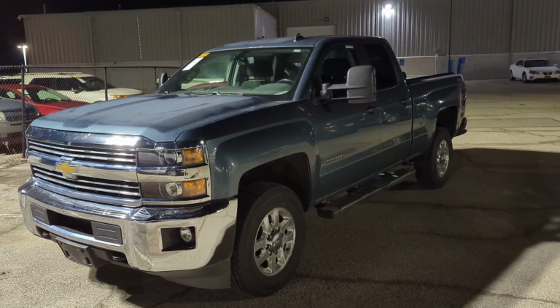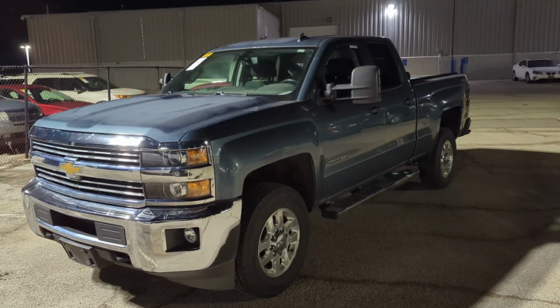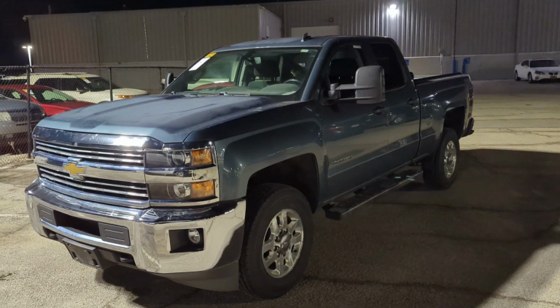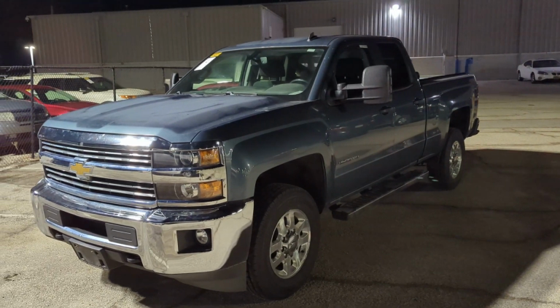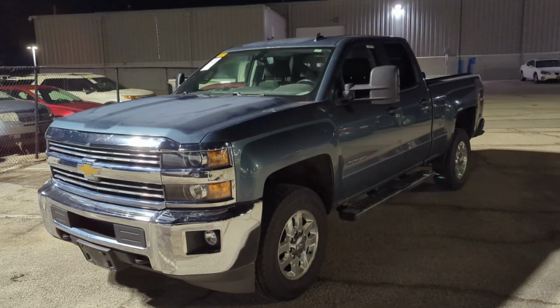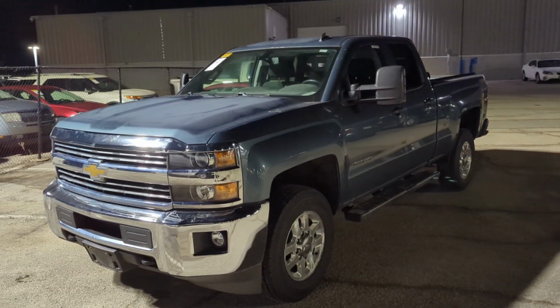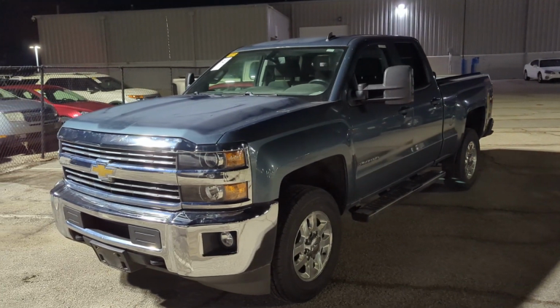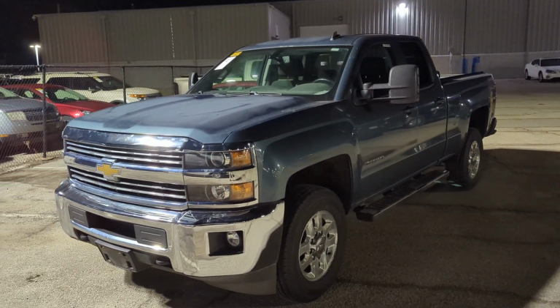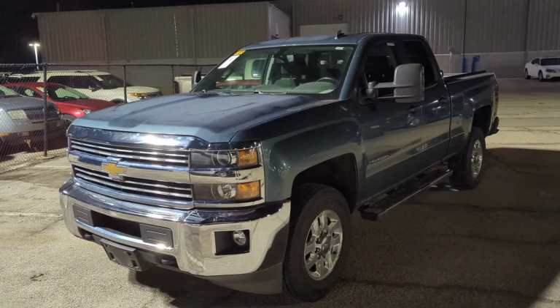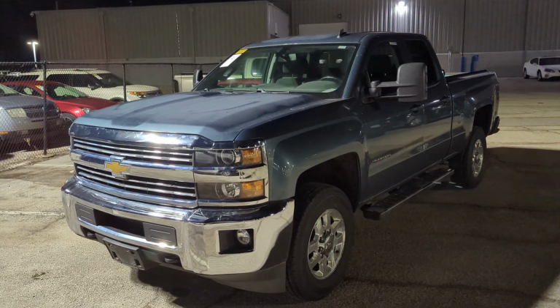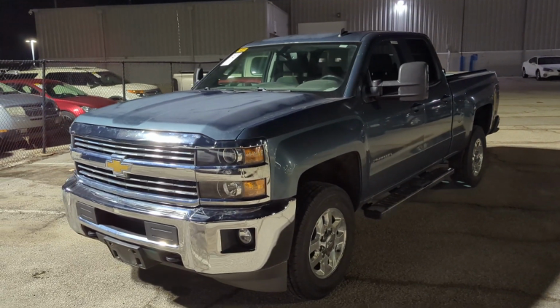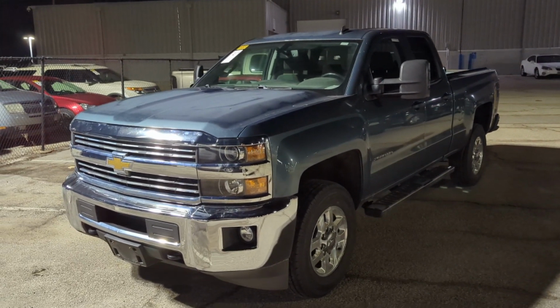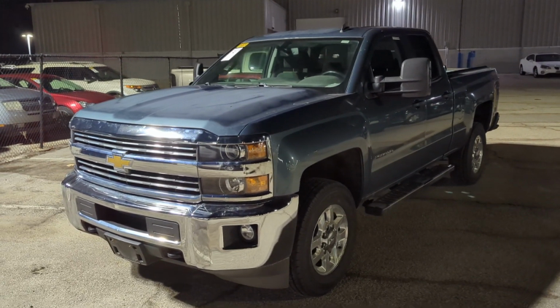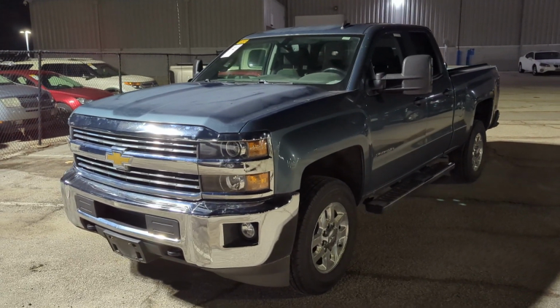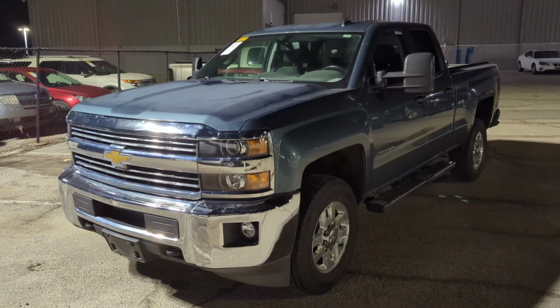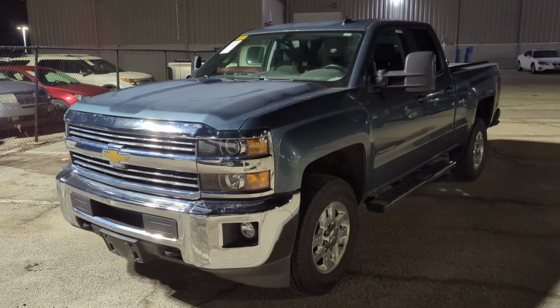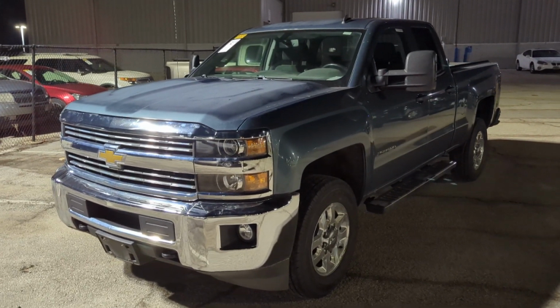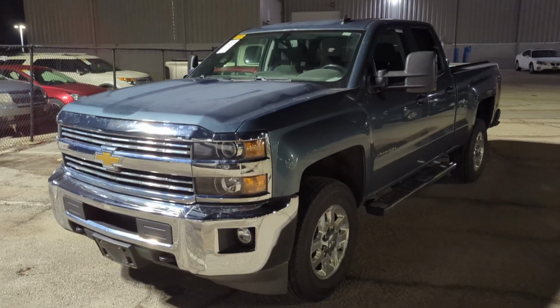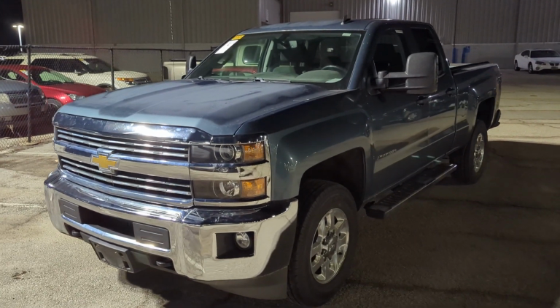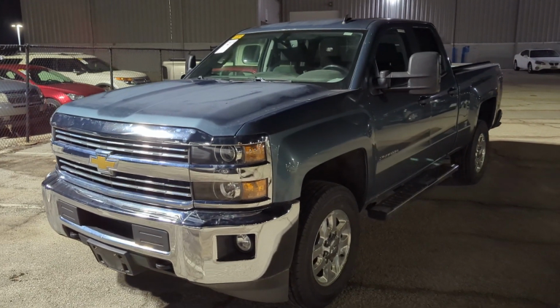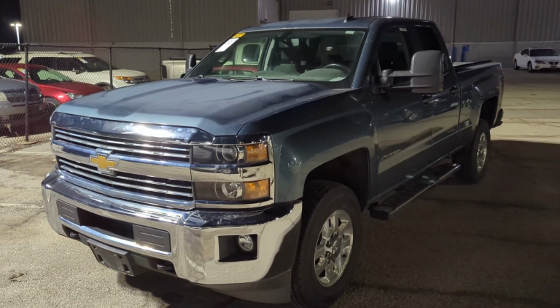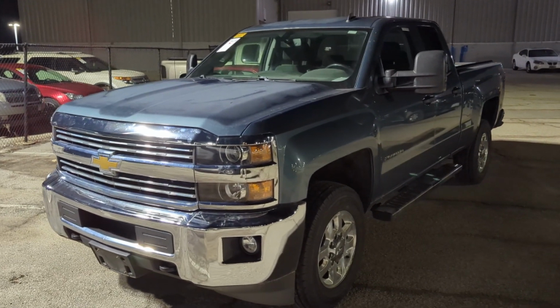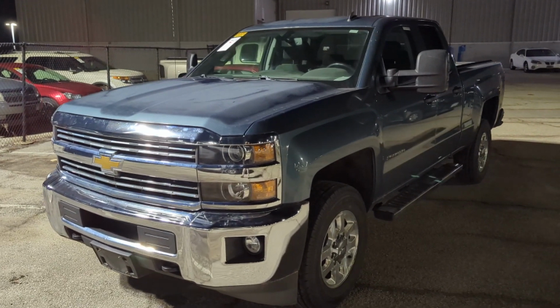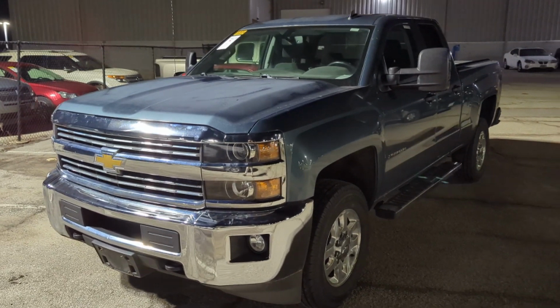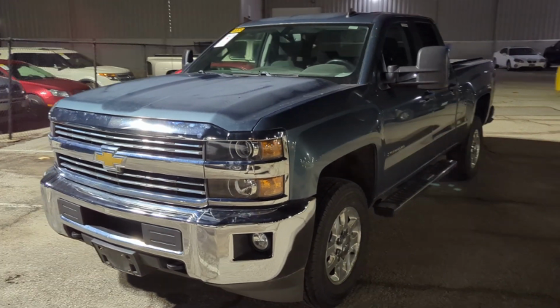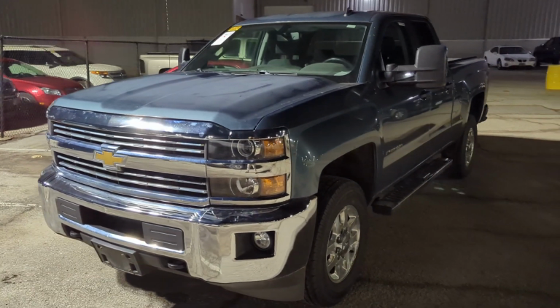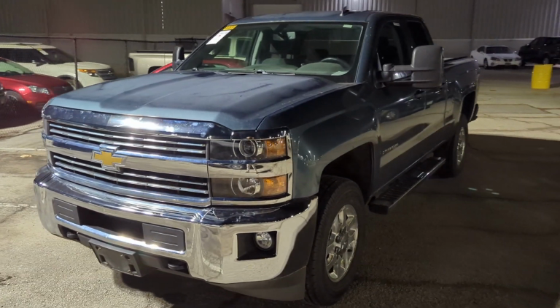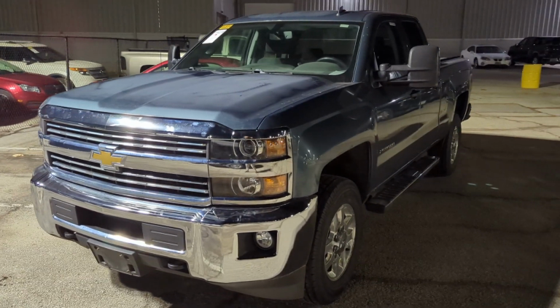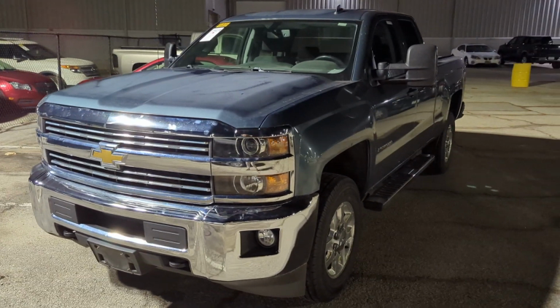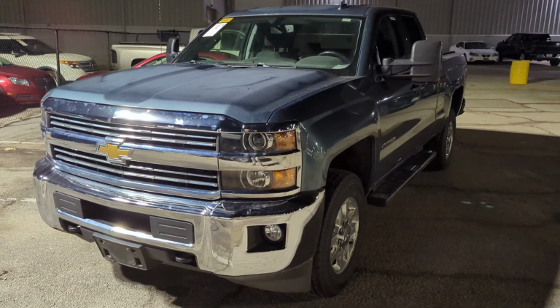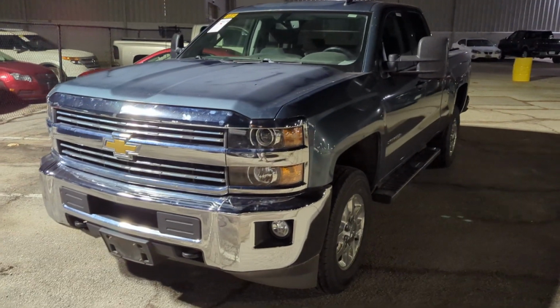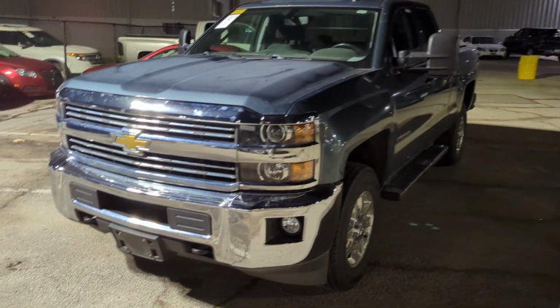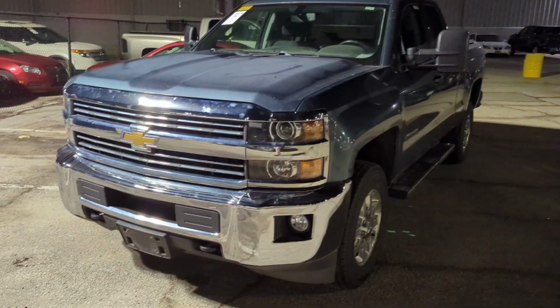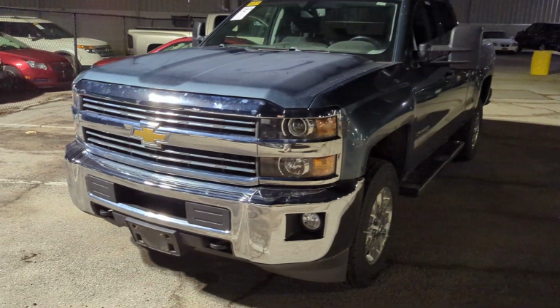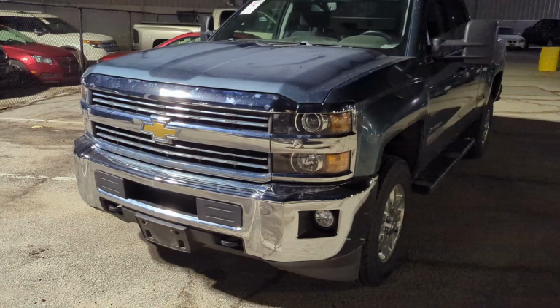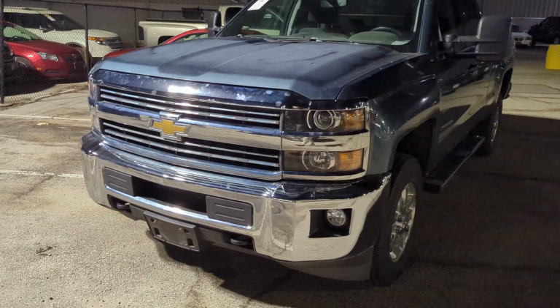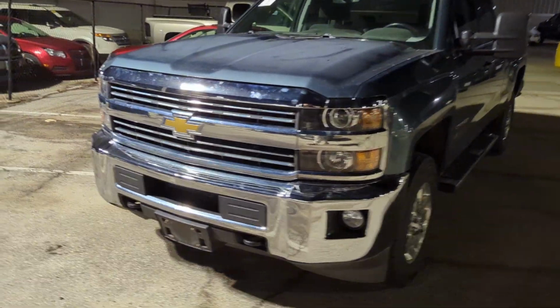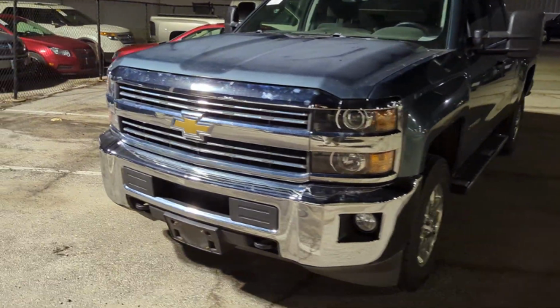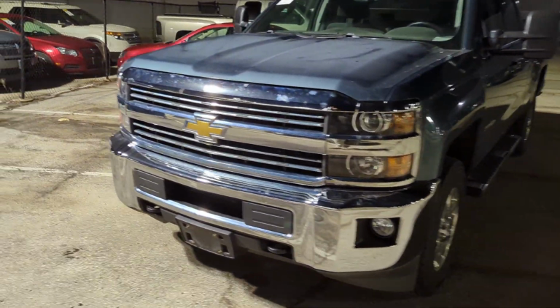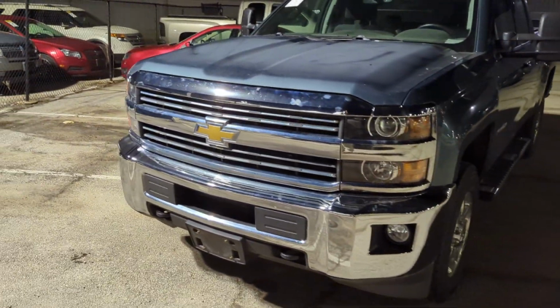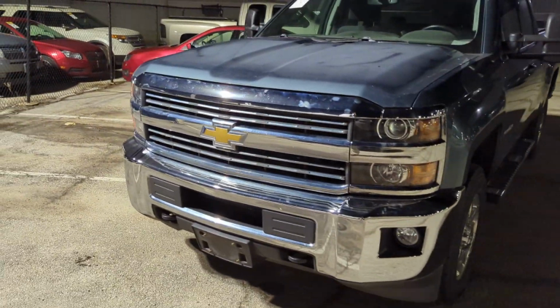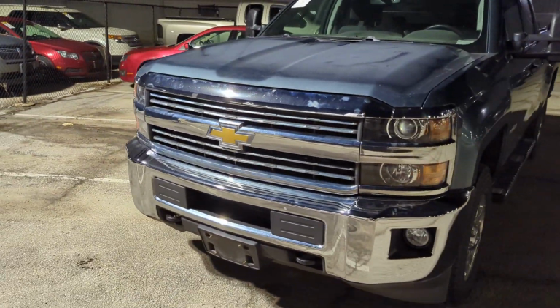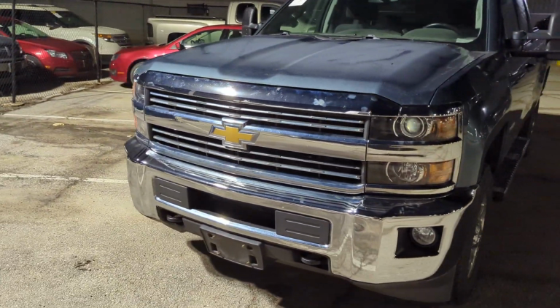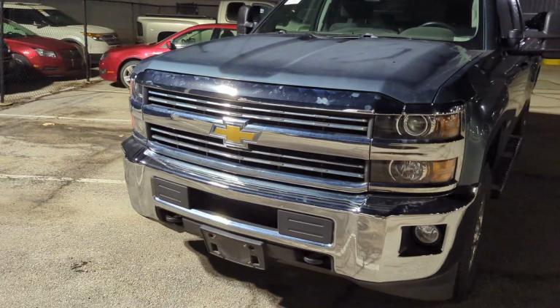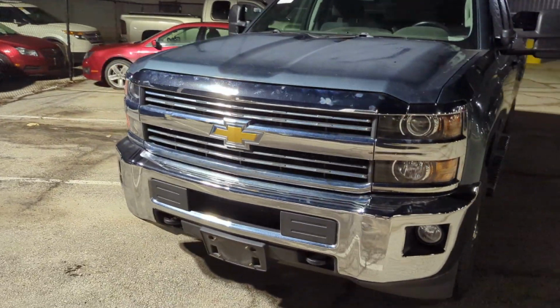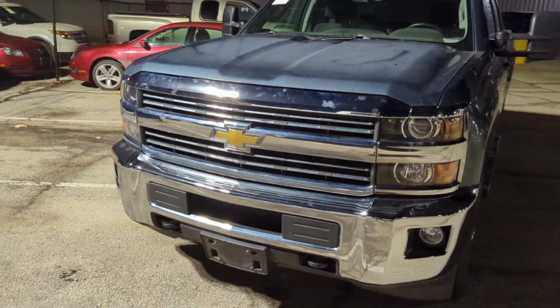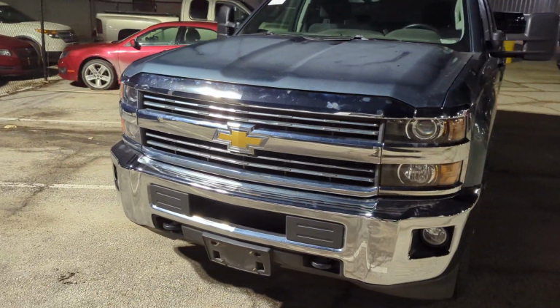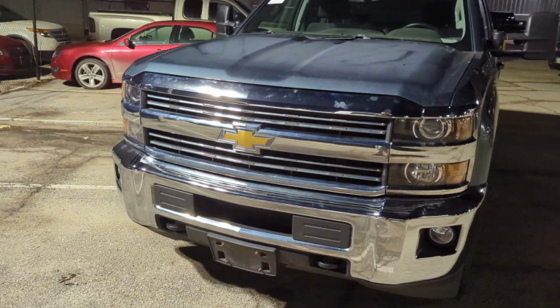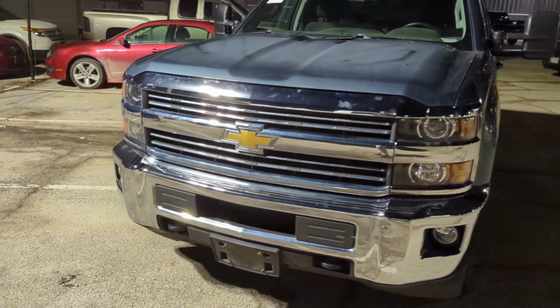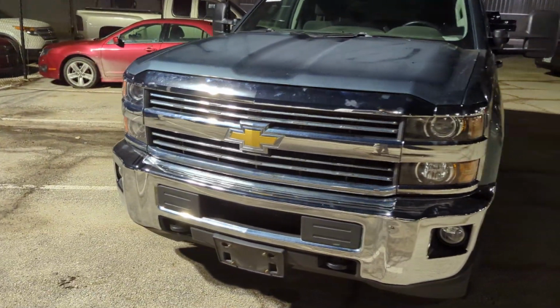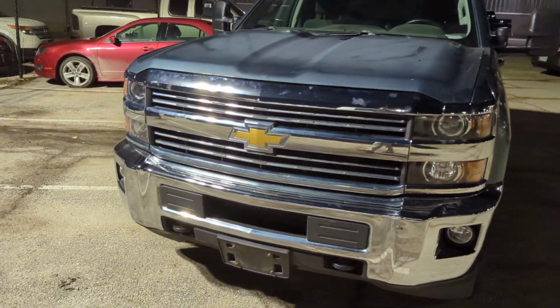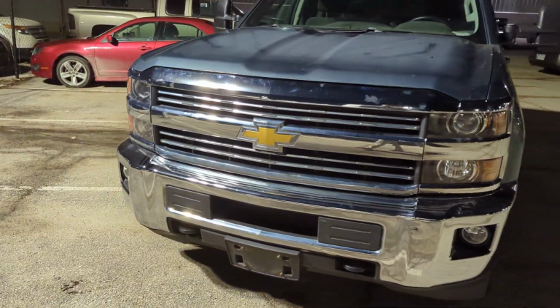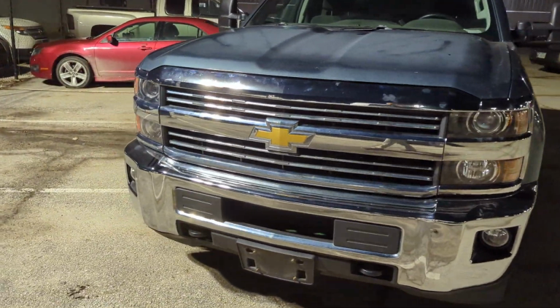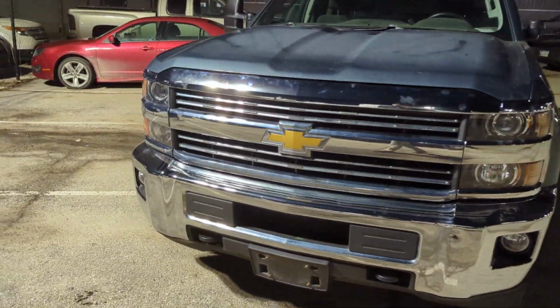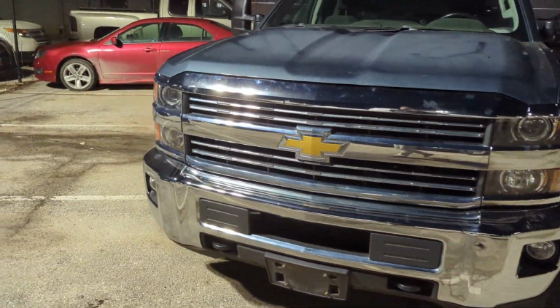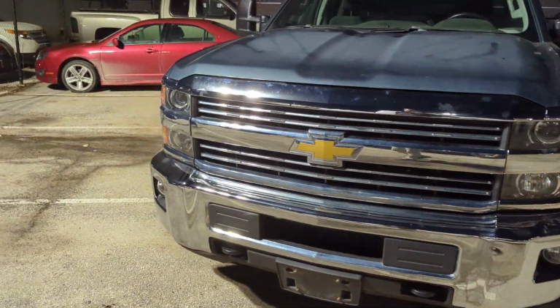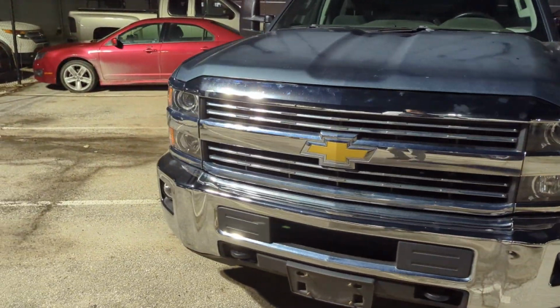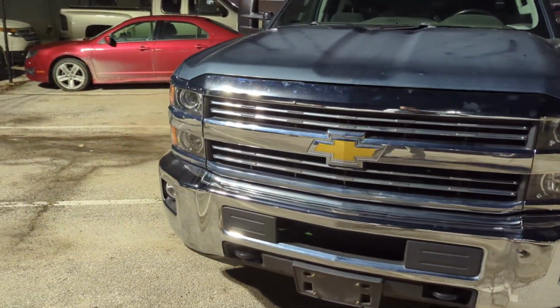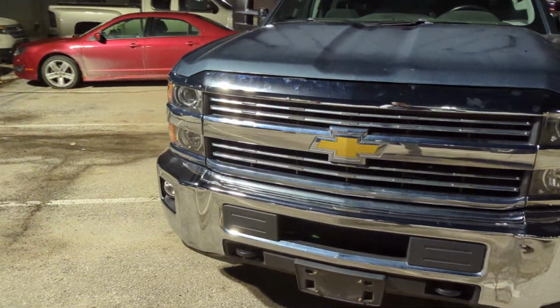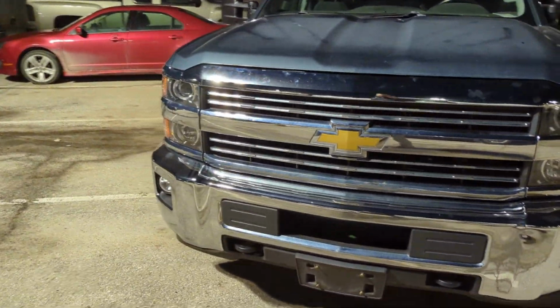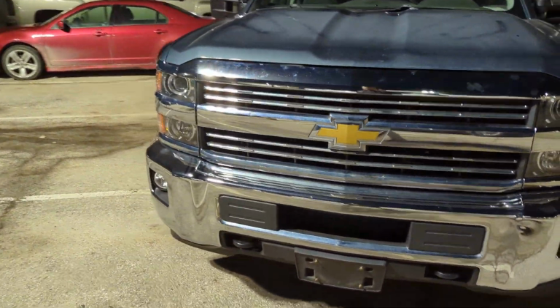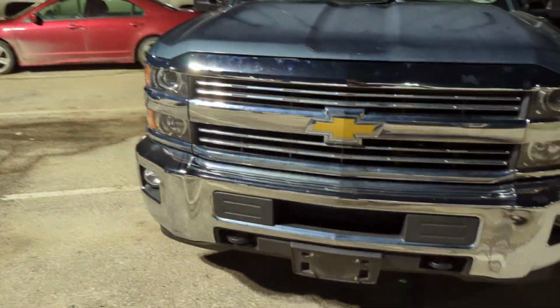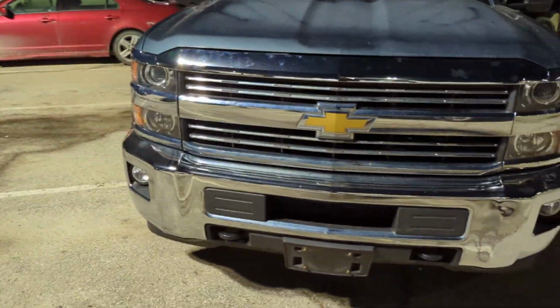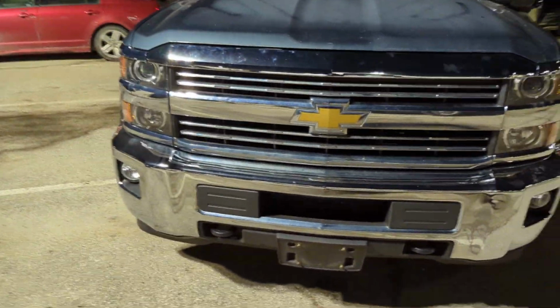Hey Shawn, I got the 2015 Chevy Silverado here for you. It's got about a hundred and six thousand miles. Getting you a video walk around is always better than just a couple pictures.